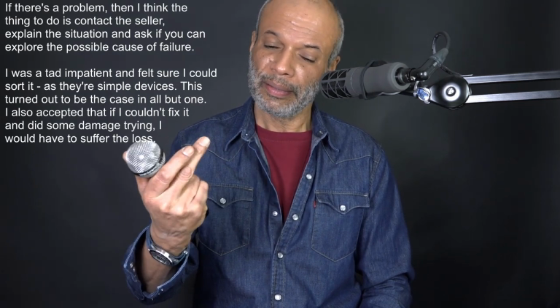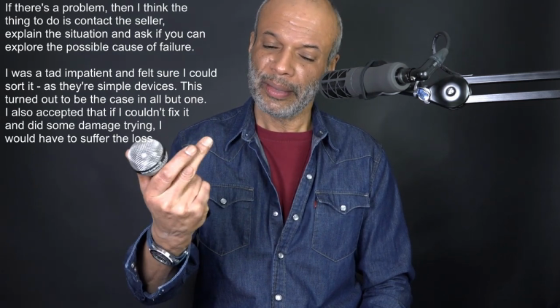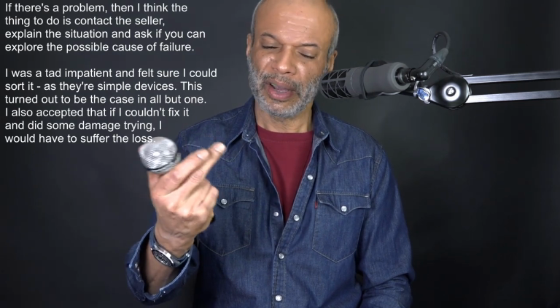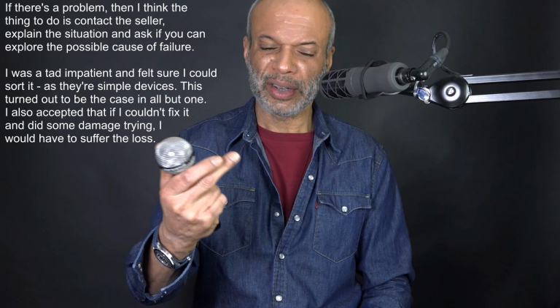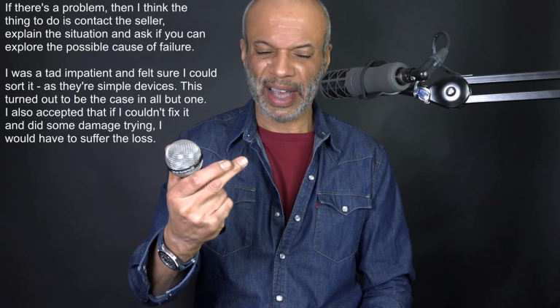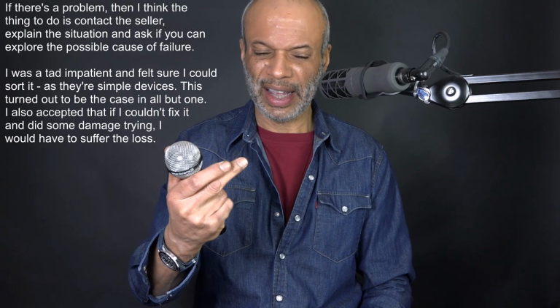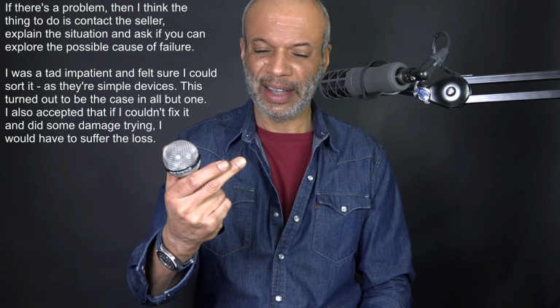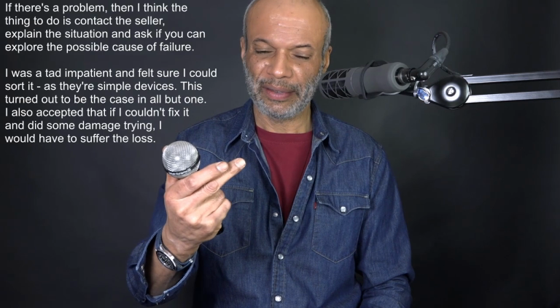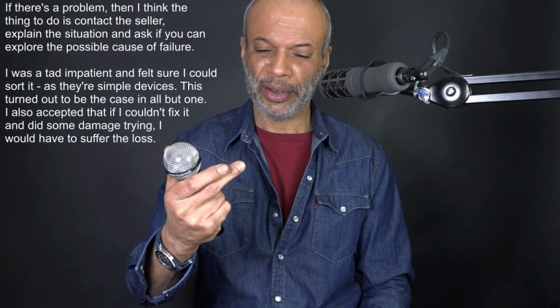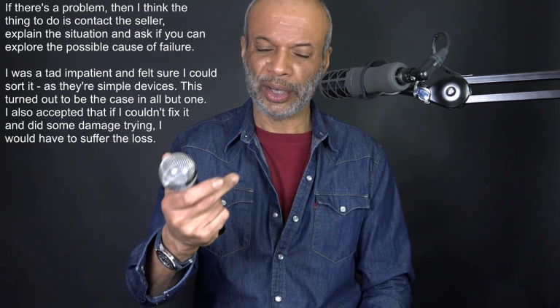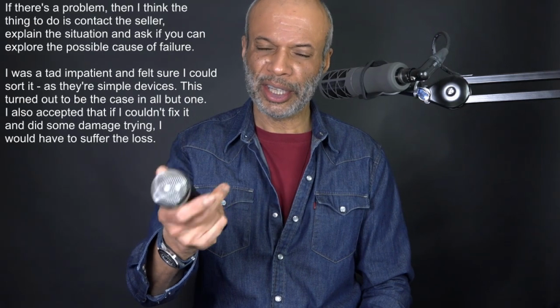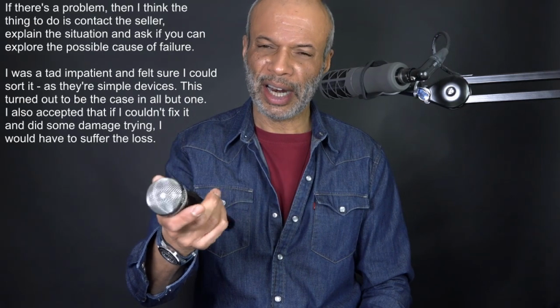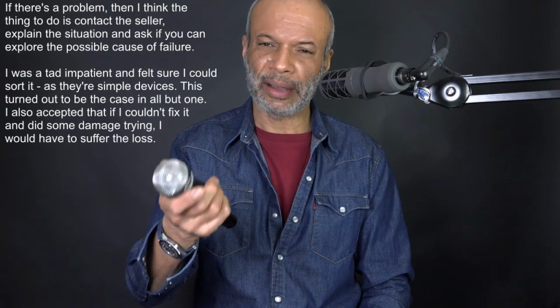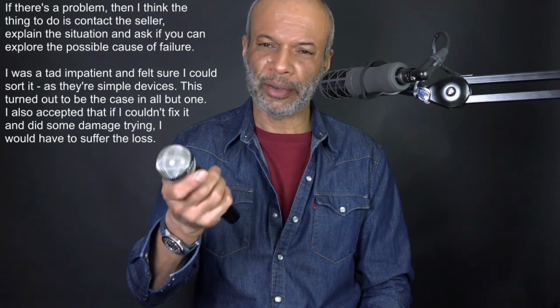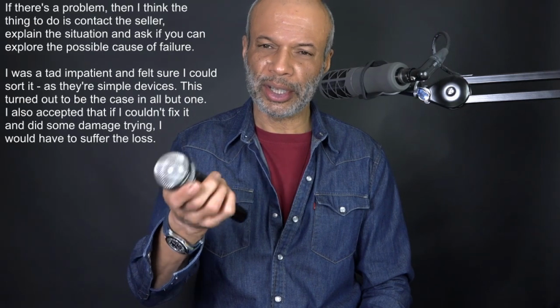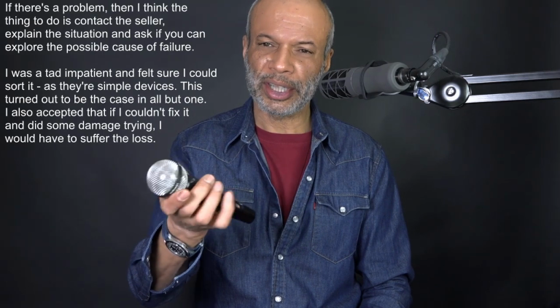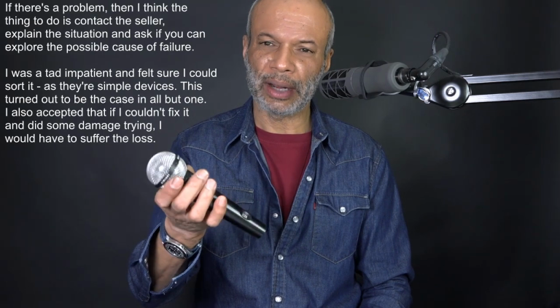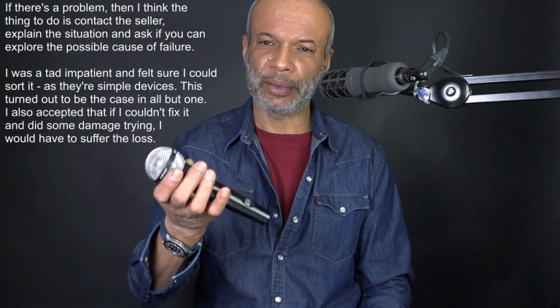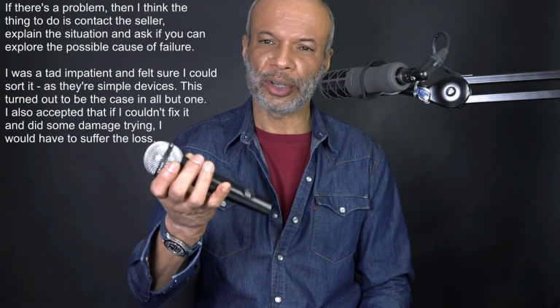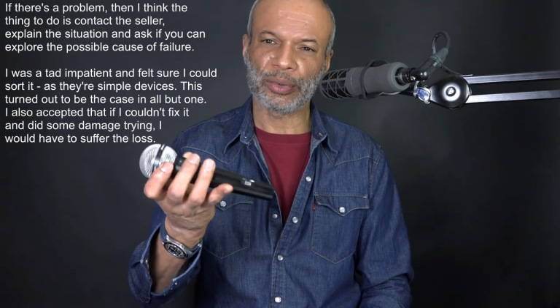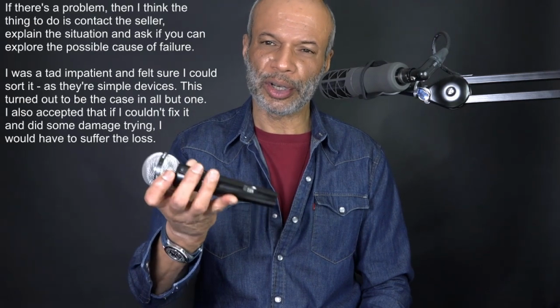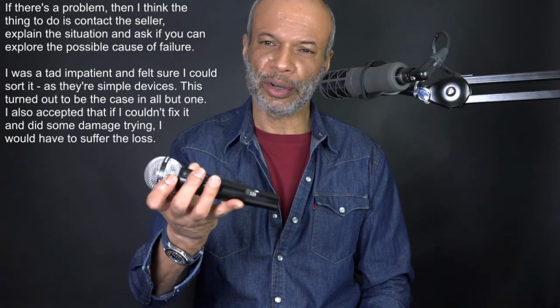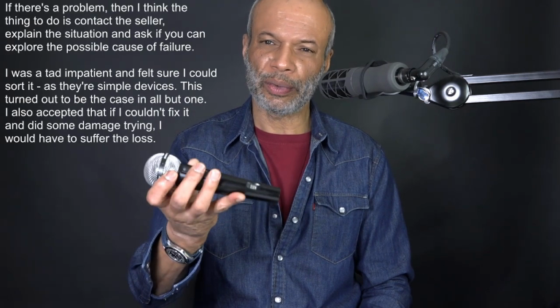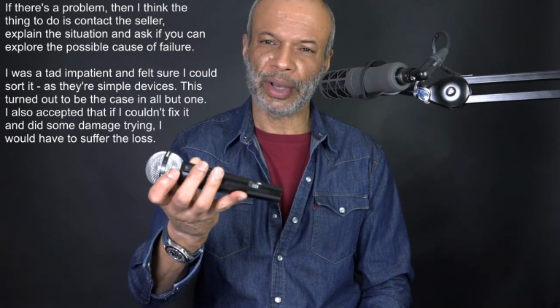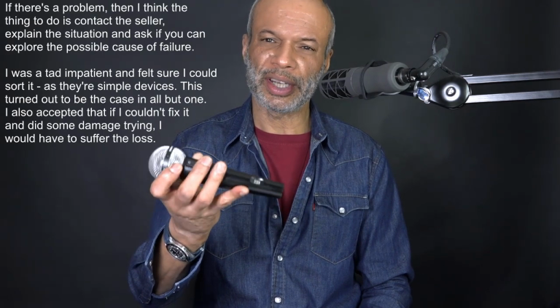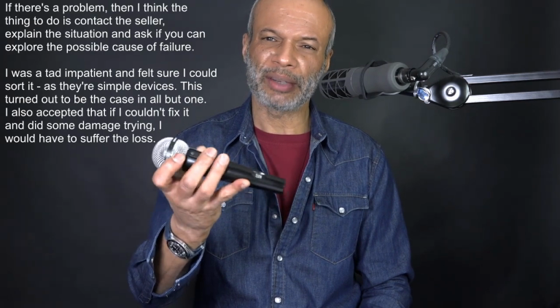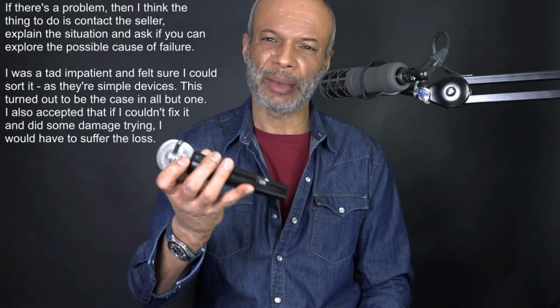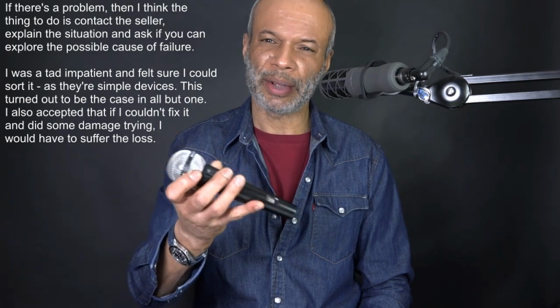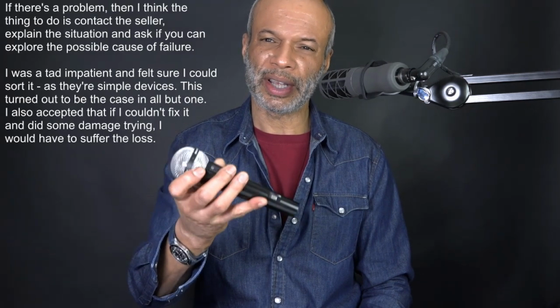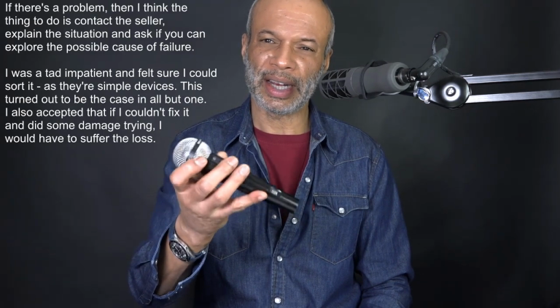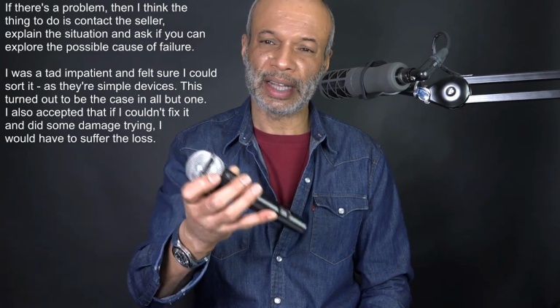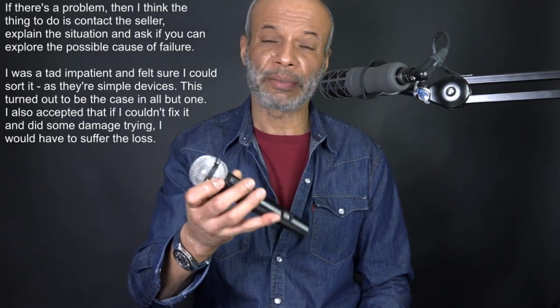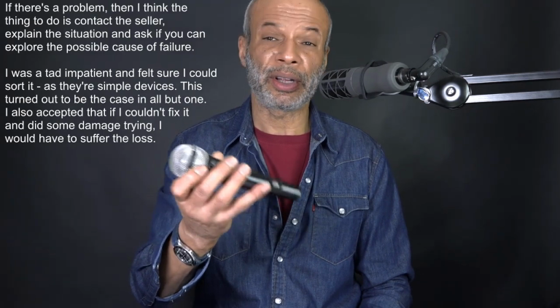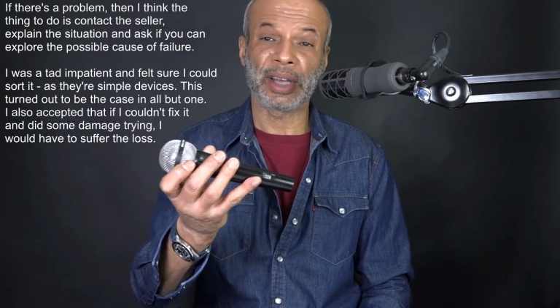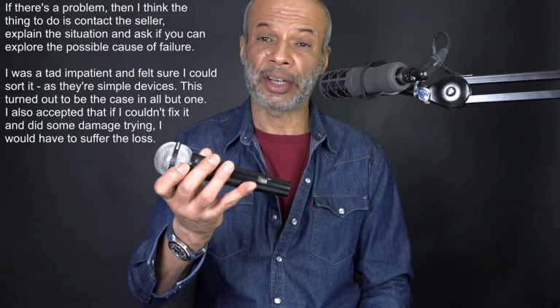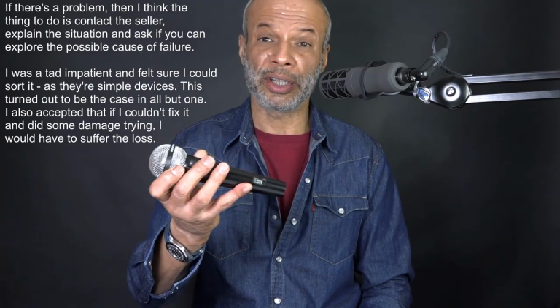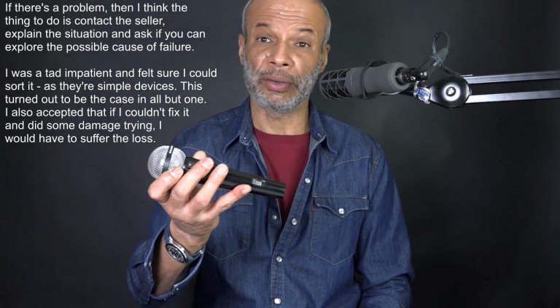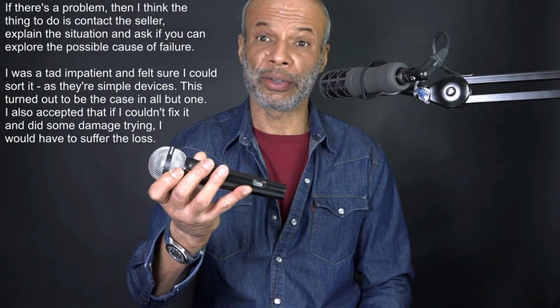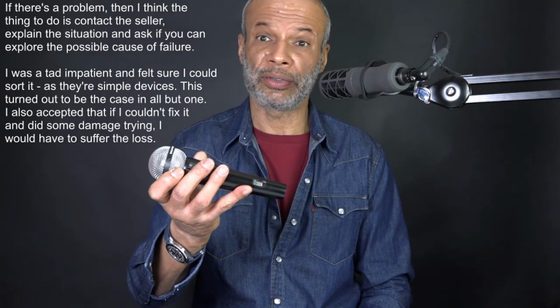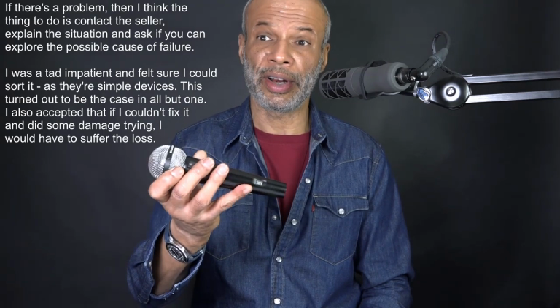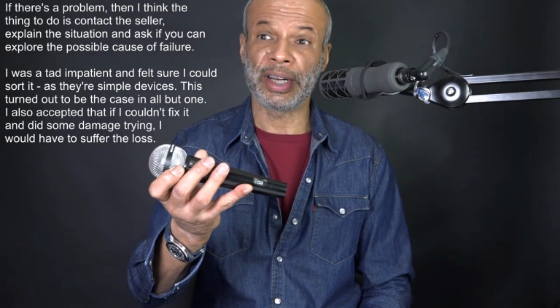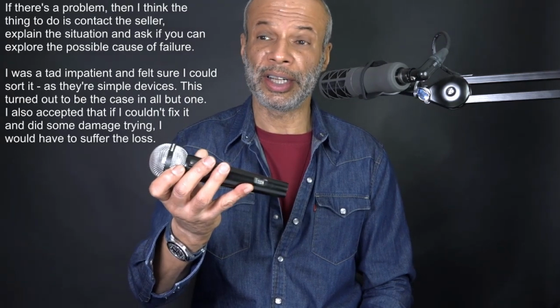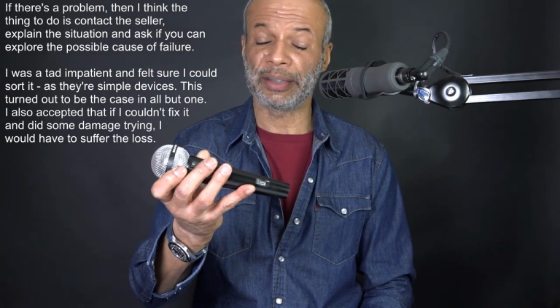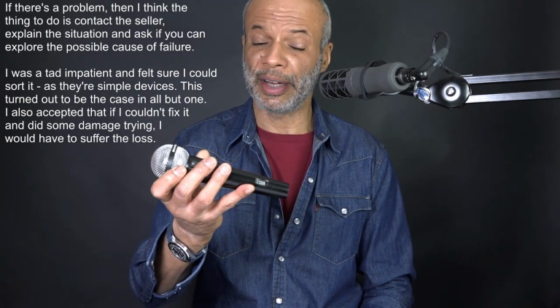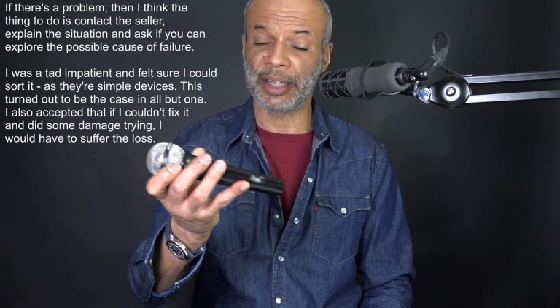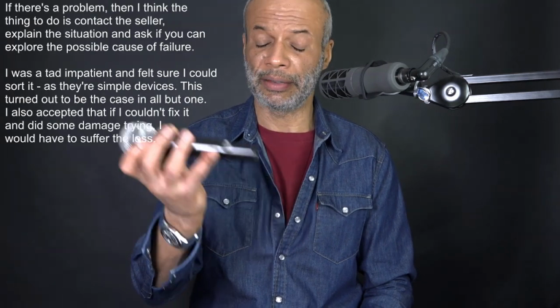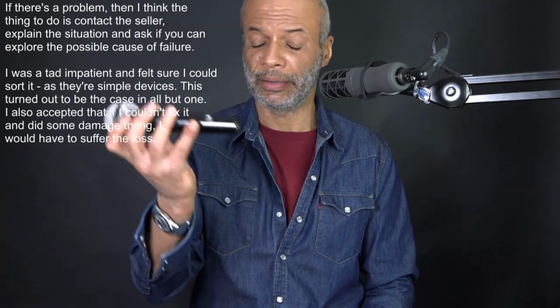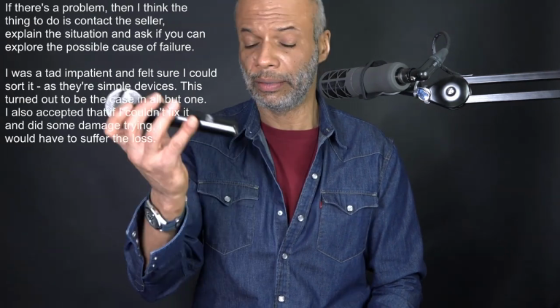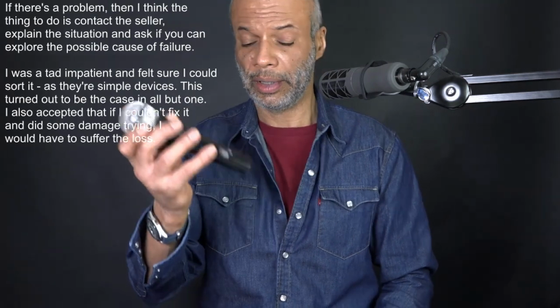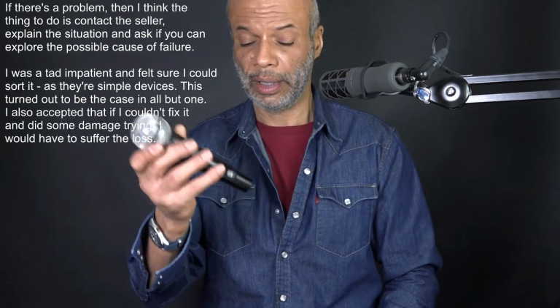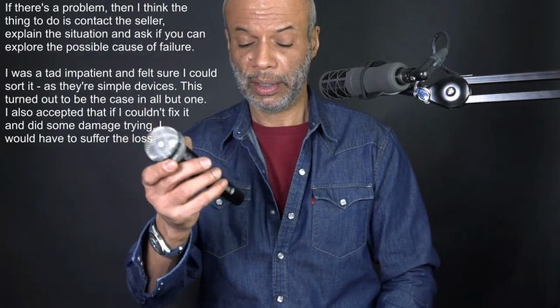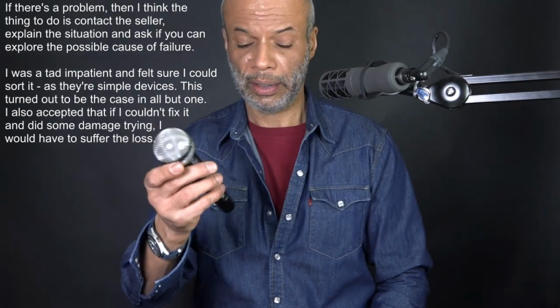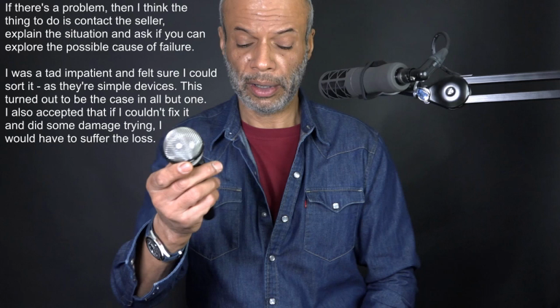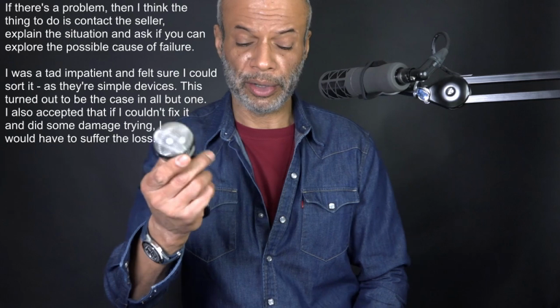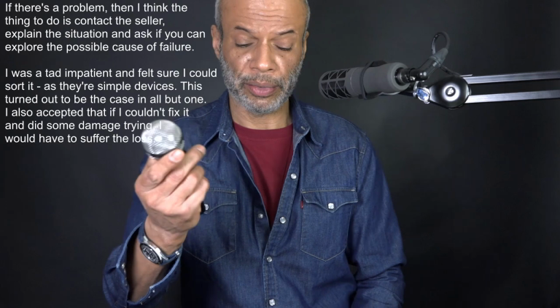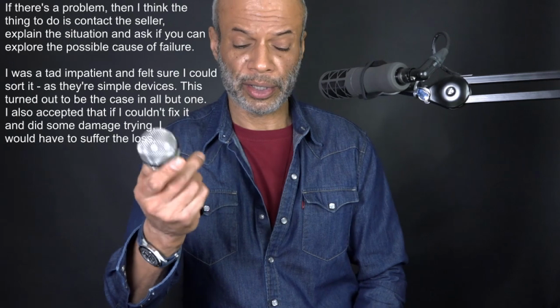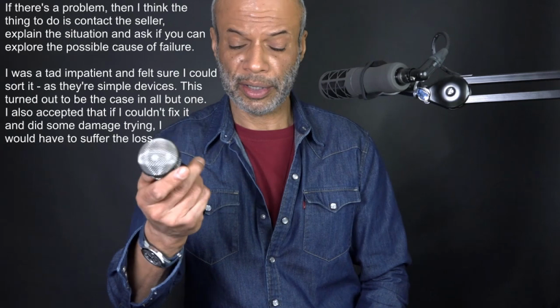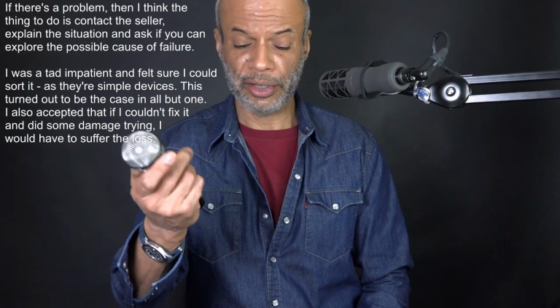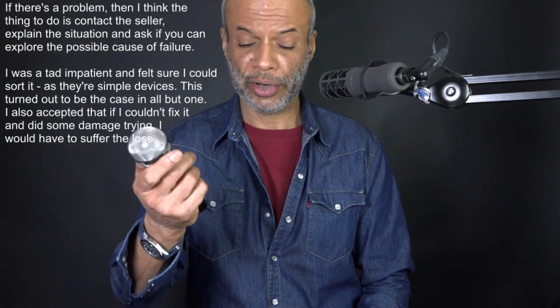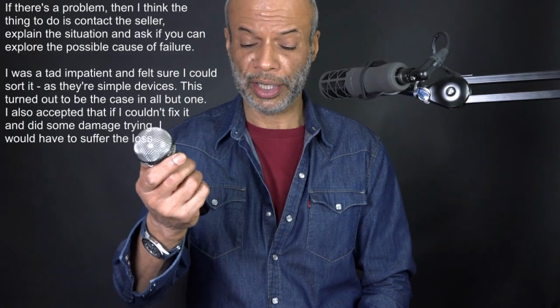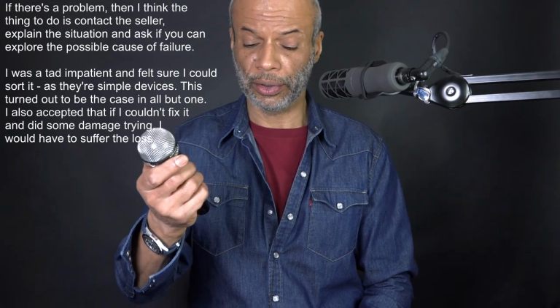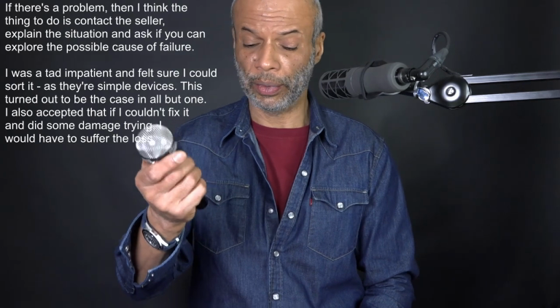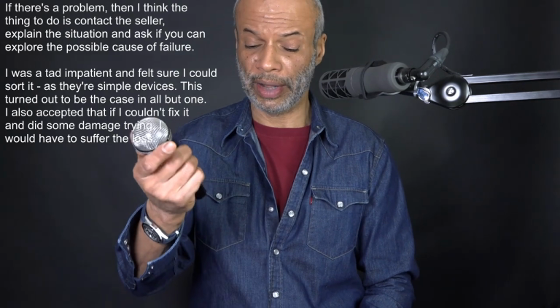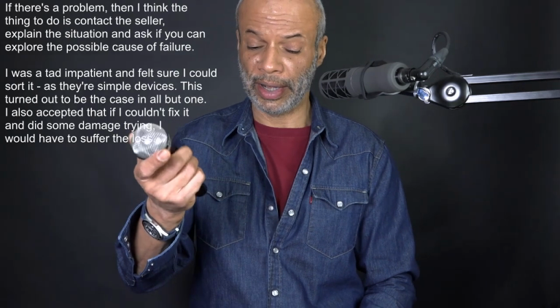I've got to sell it with the switch not working, so maybe I'd get less. But actually it was very inexpensive. Nobody was interested or whatever.